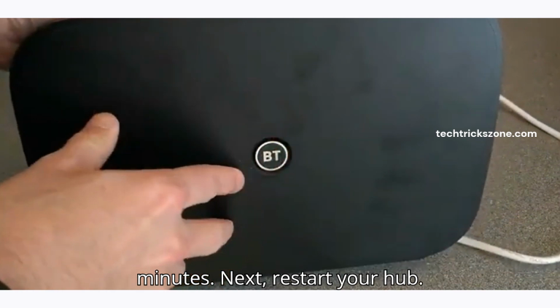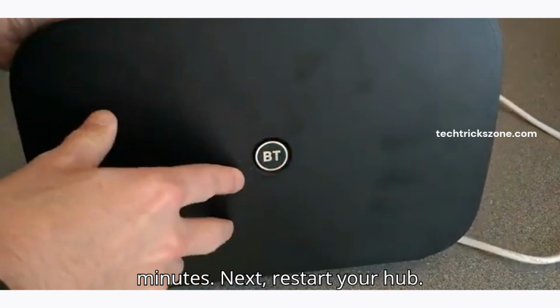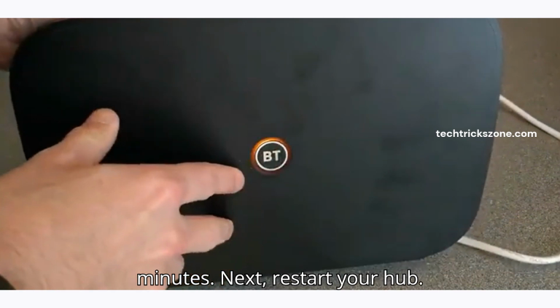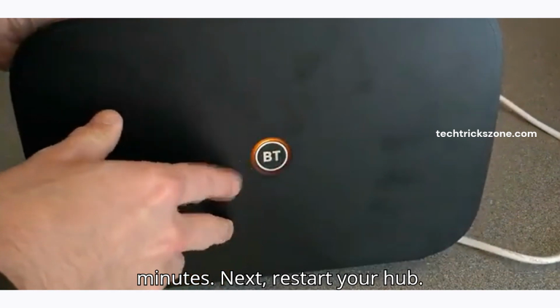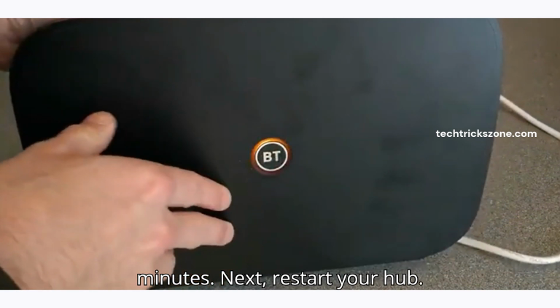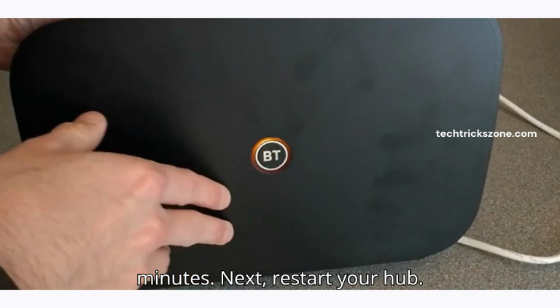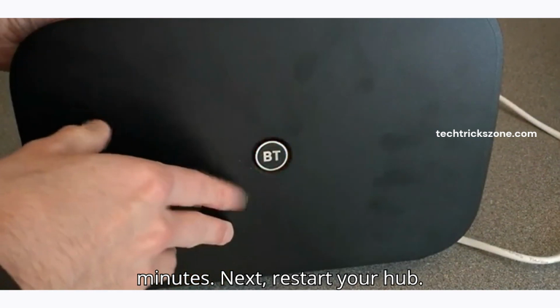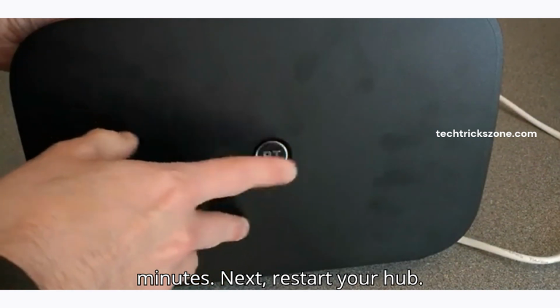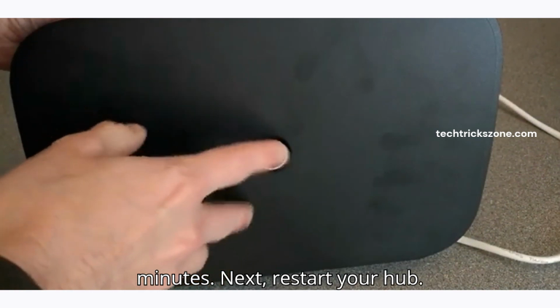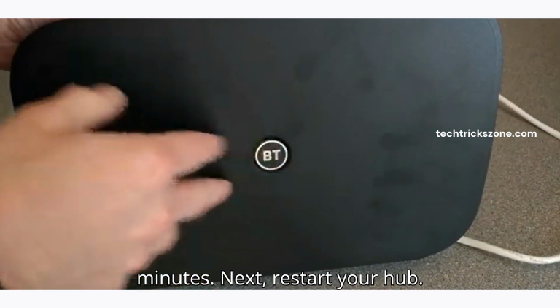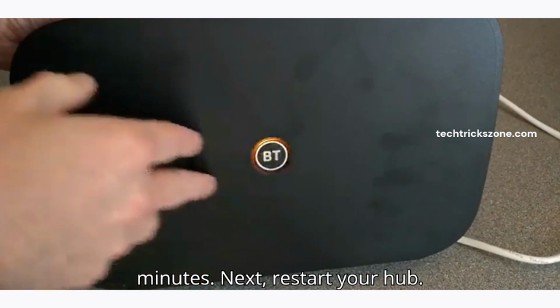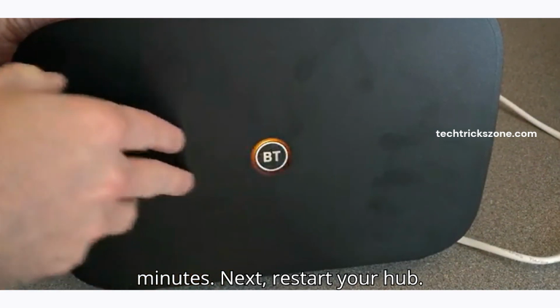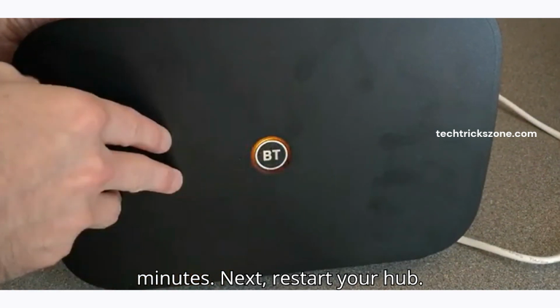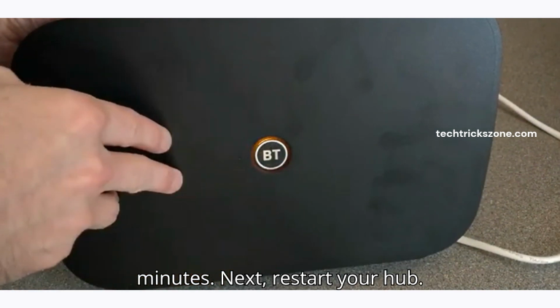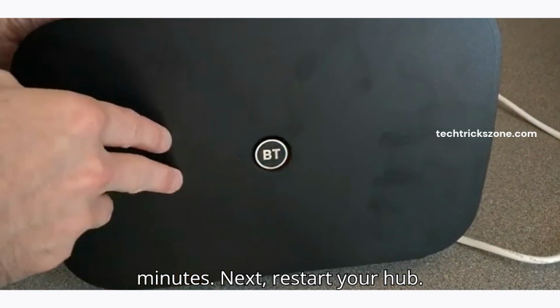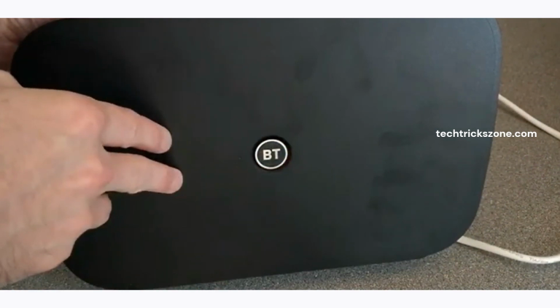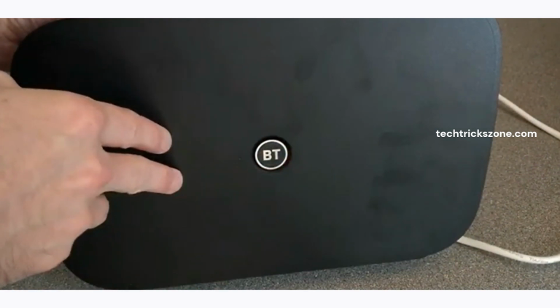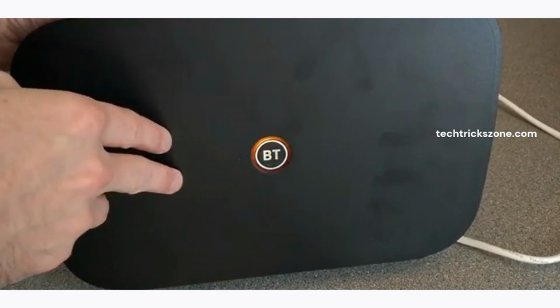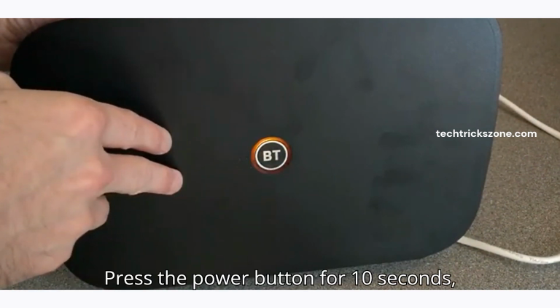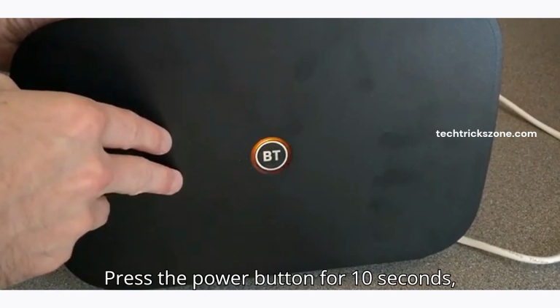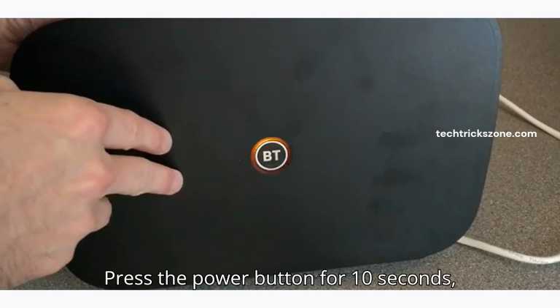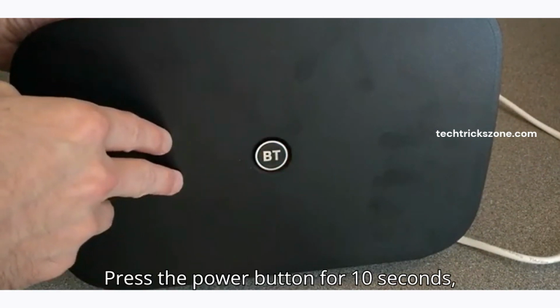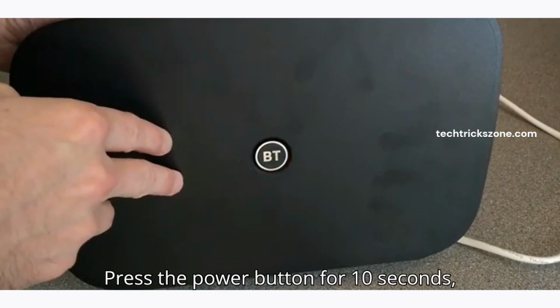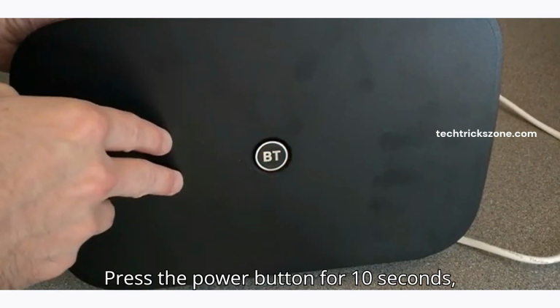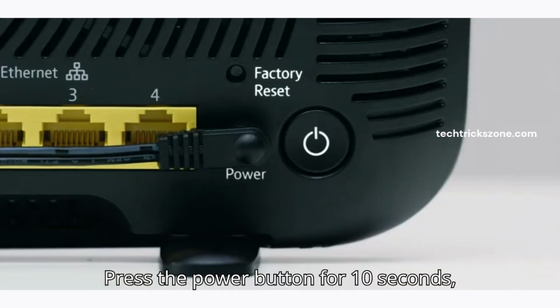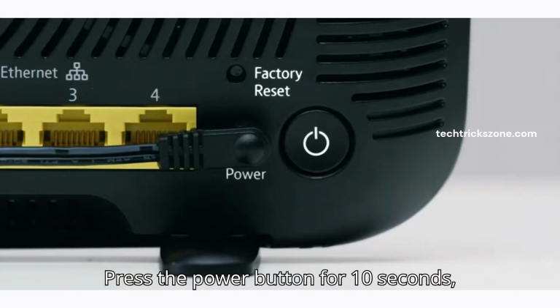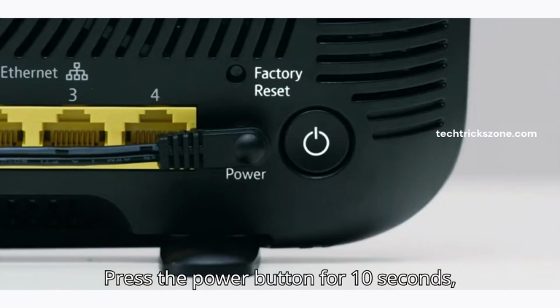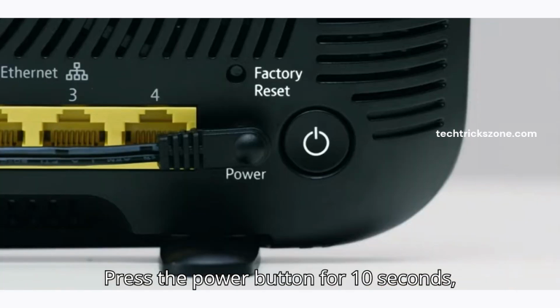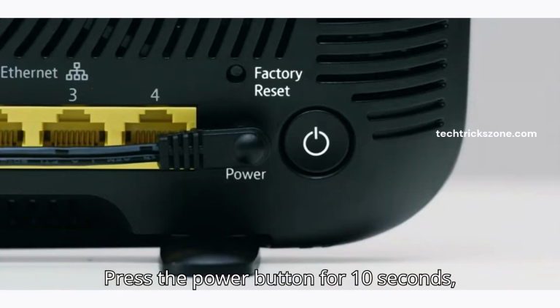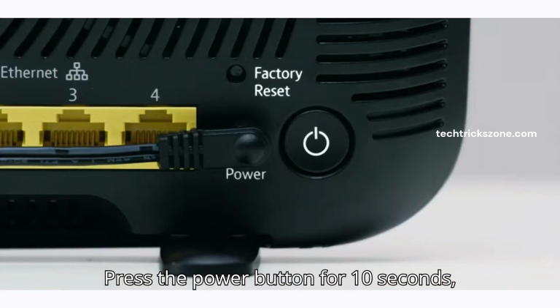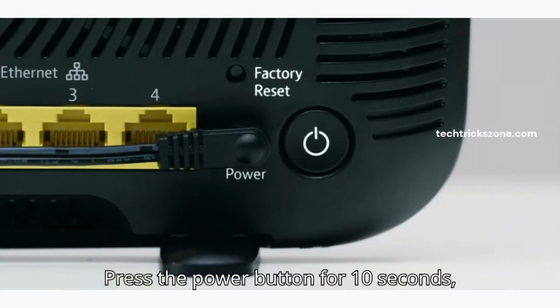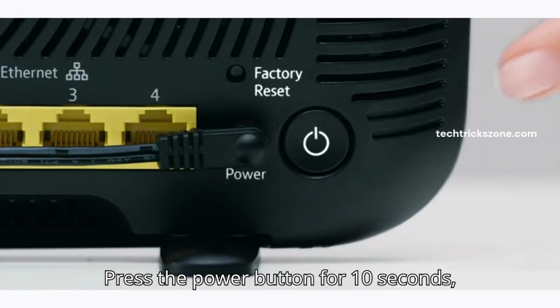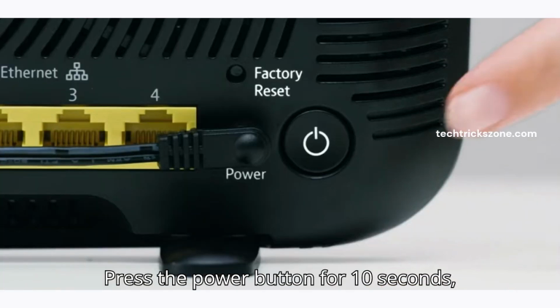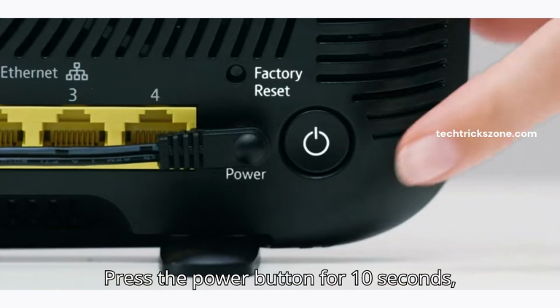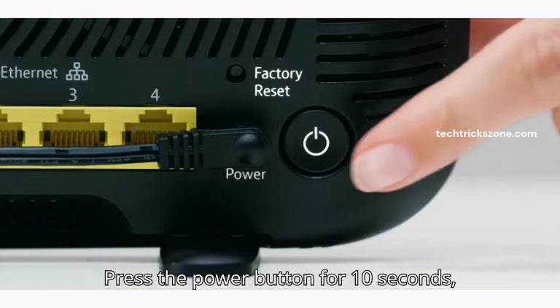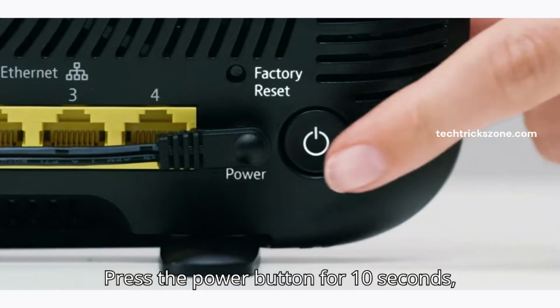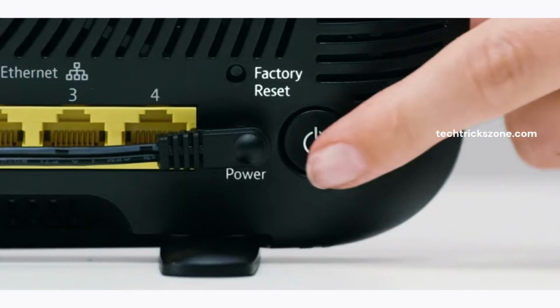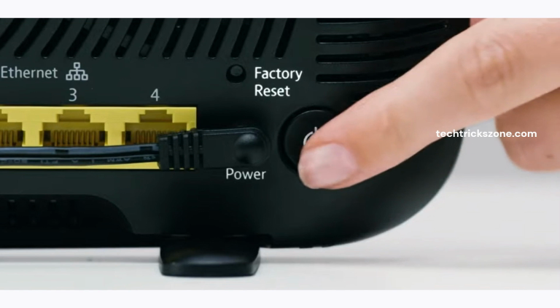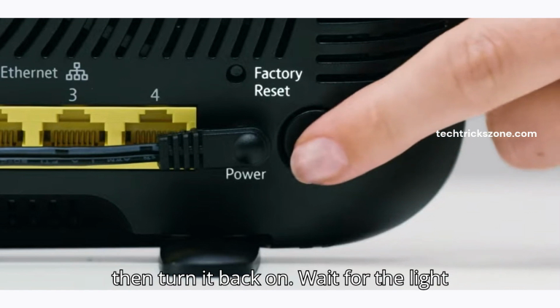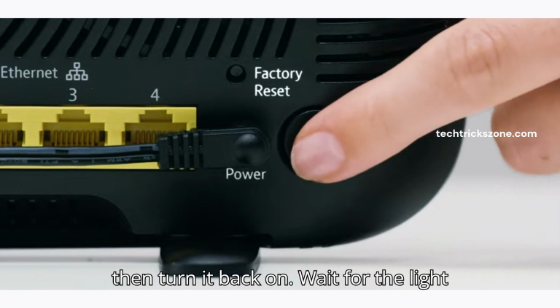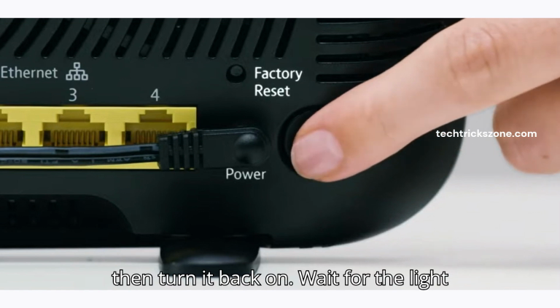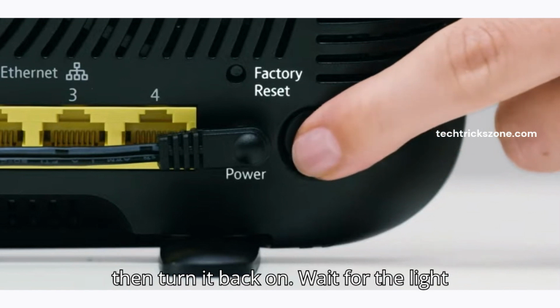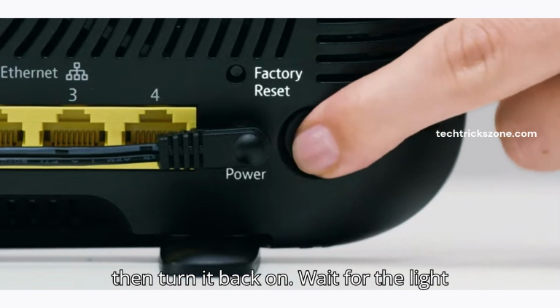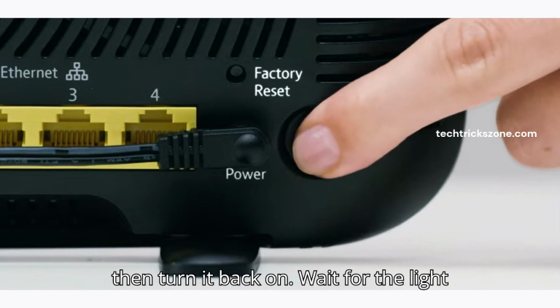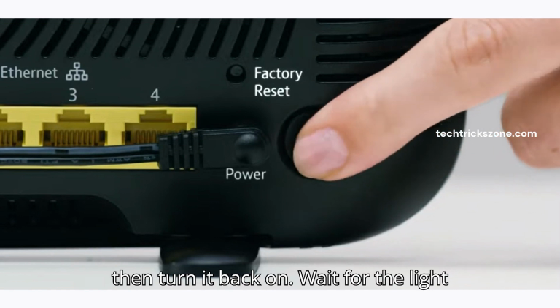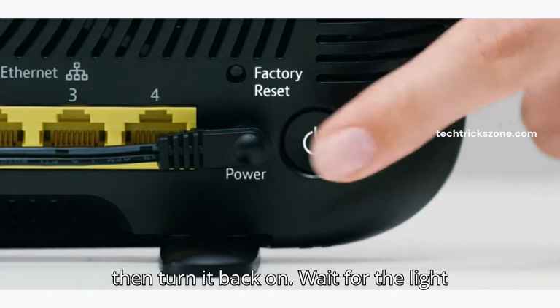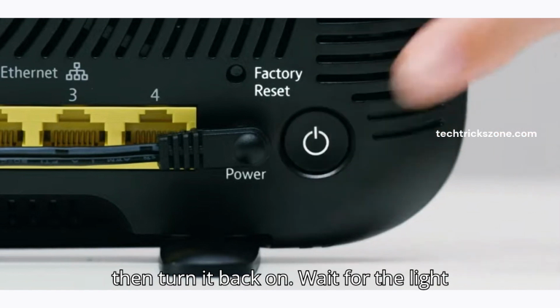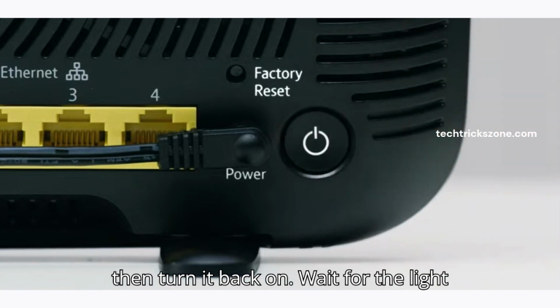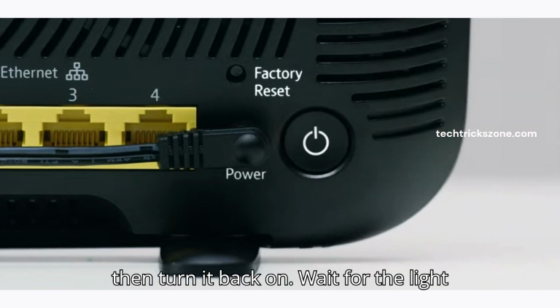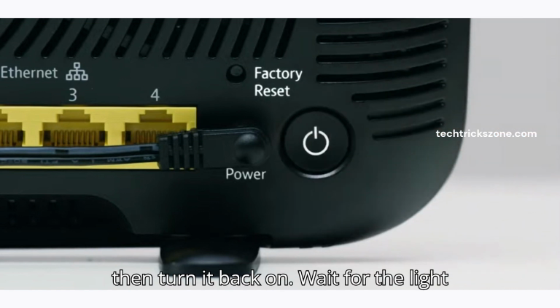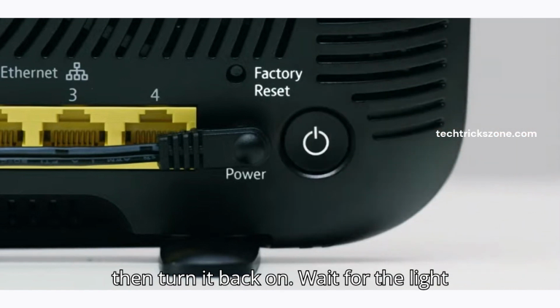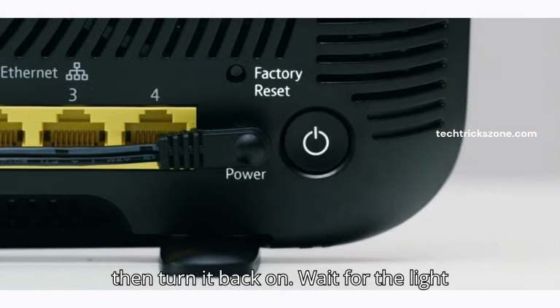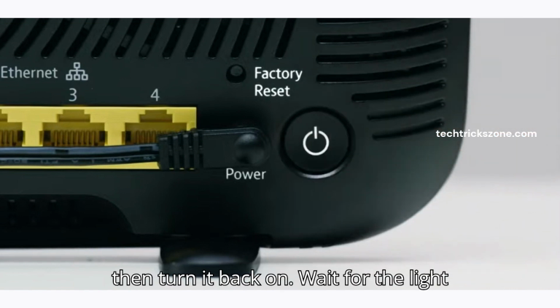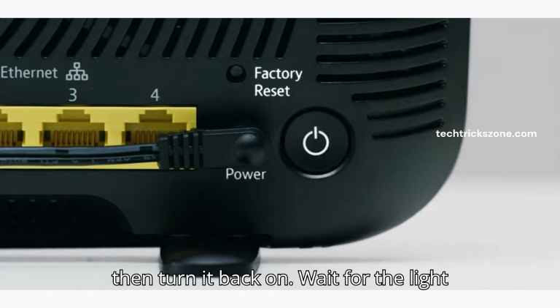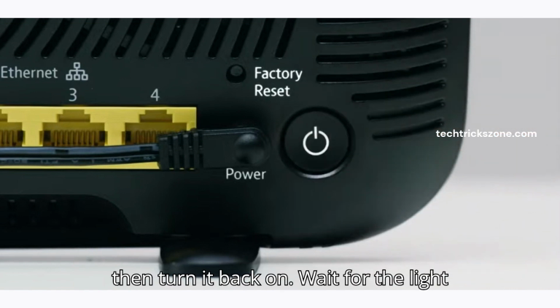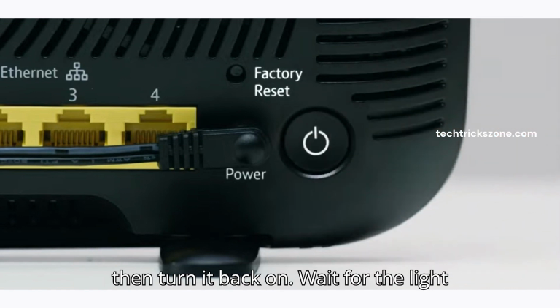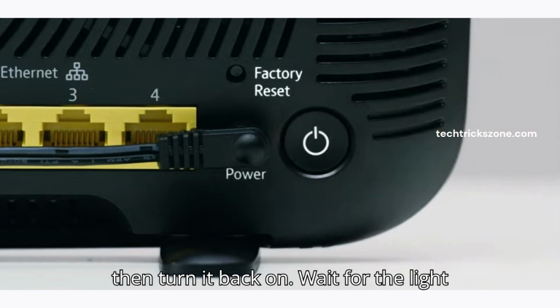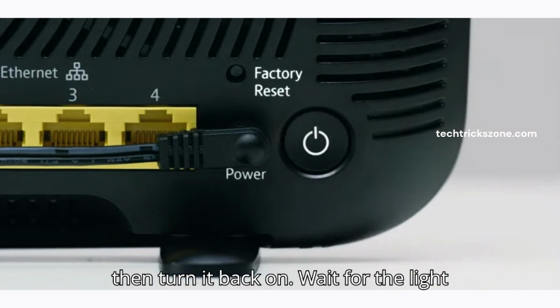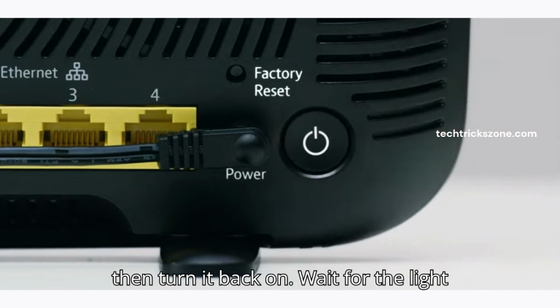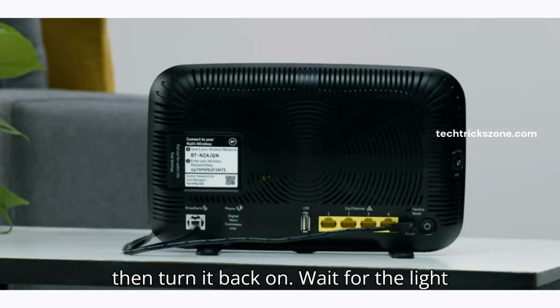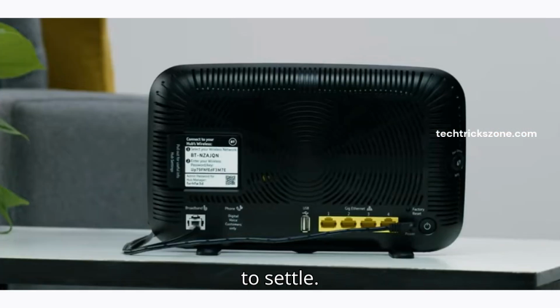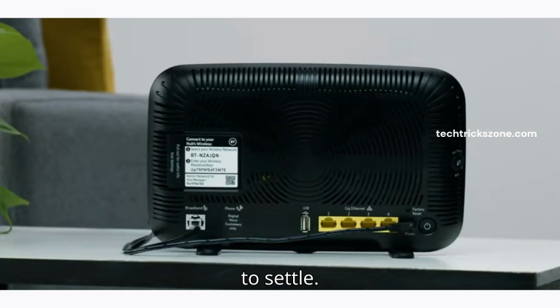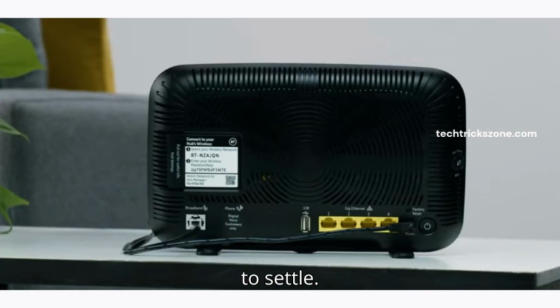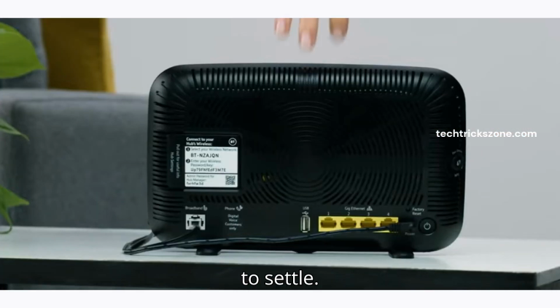Next, restart your hub. Press the power button for 10 seconds, then turn it back on. Wait for the light to settle.